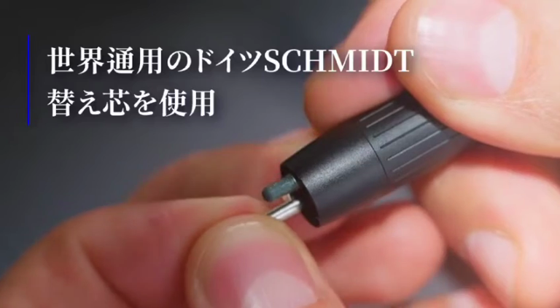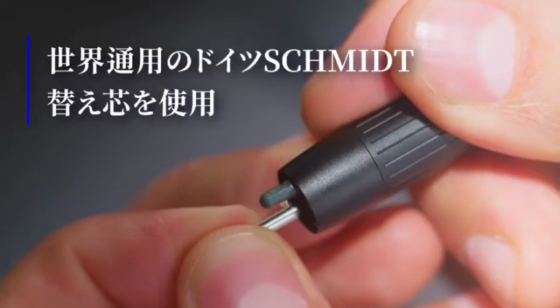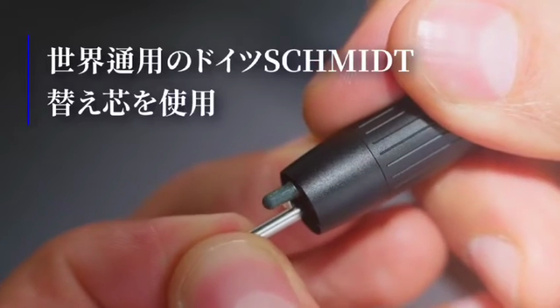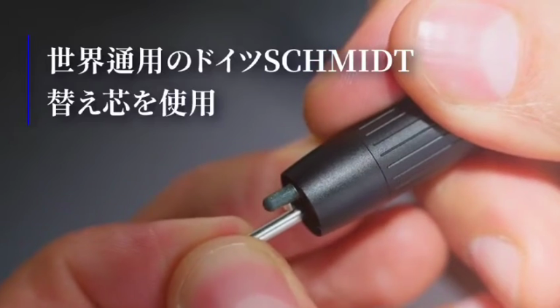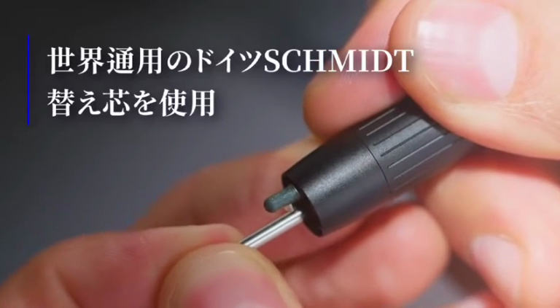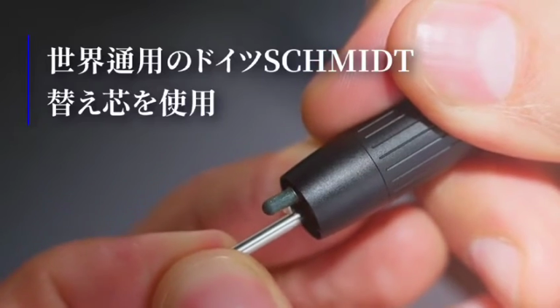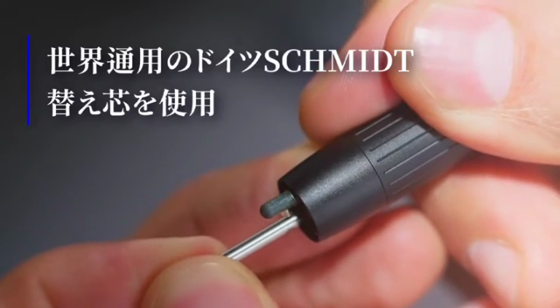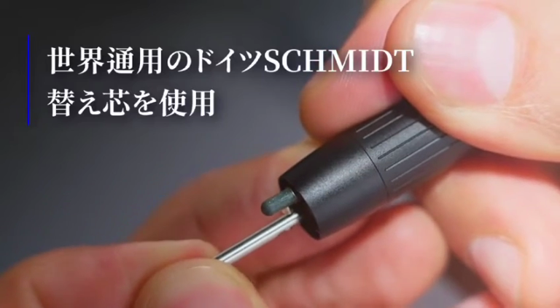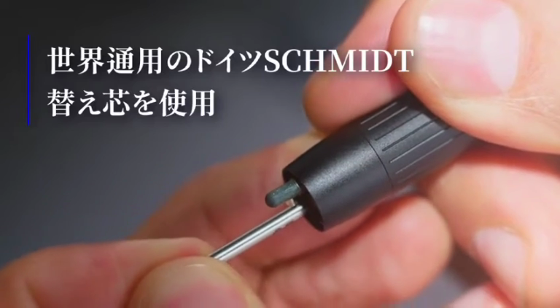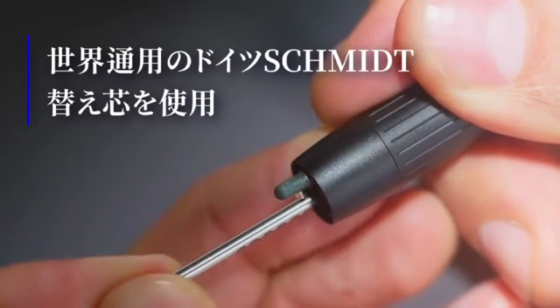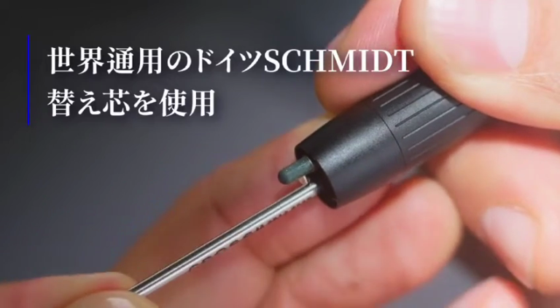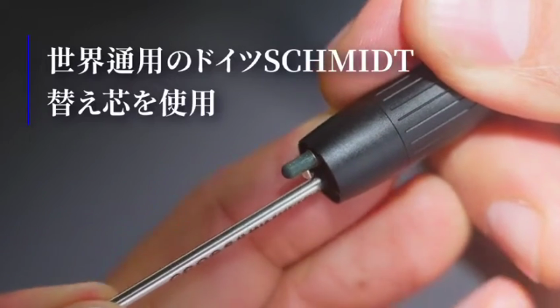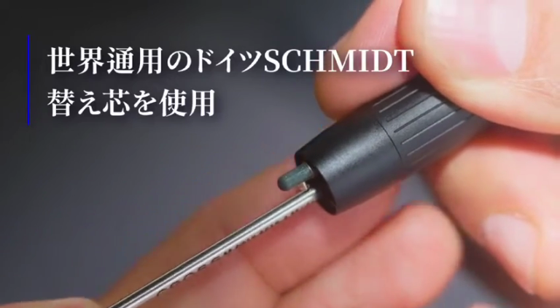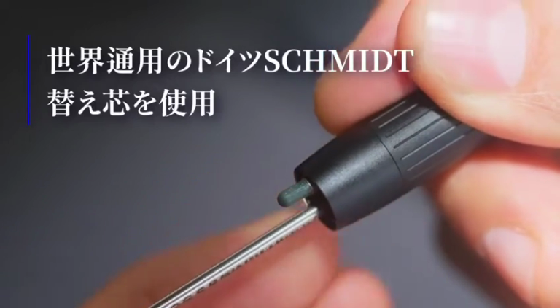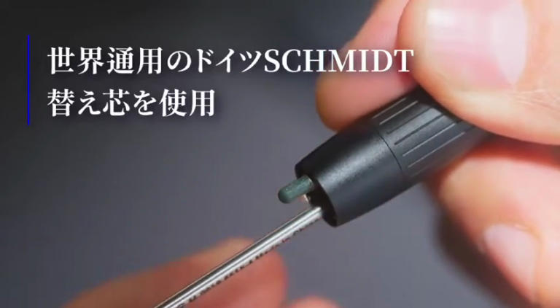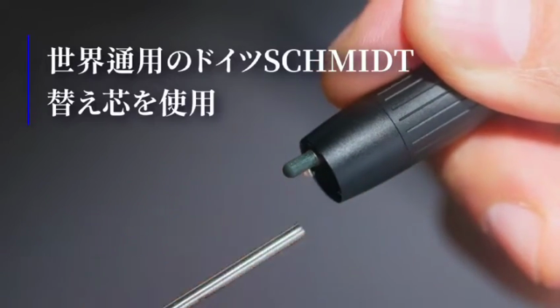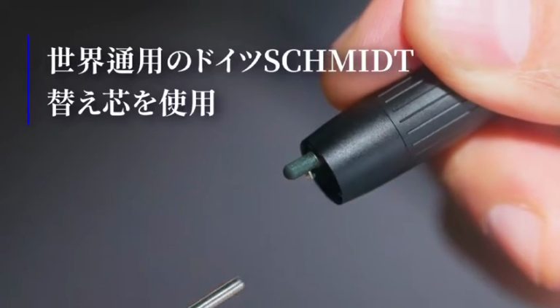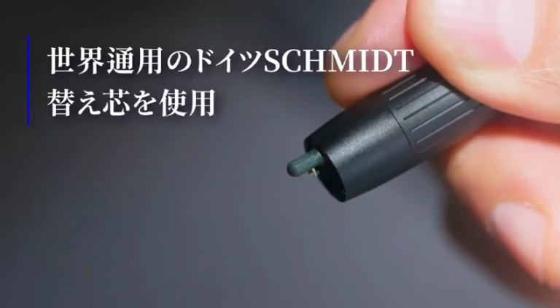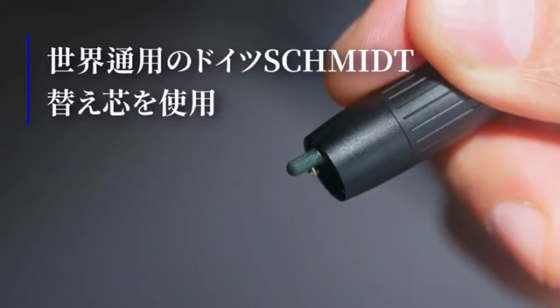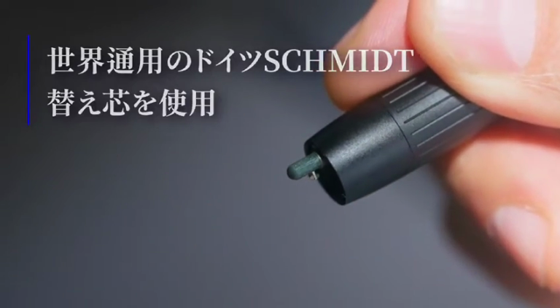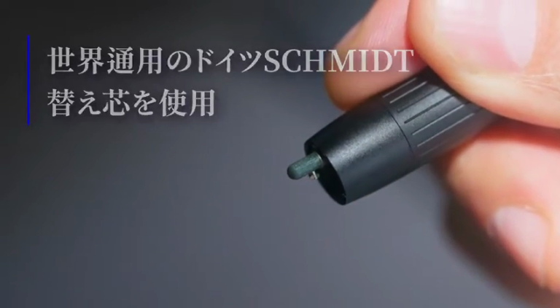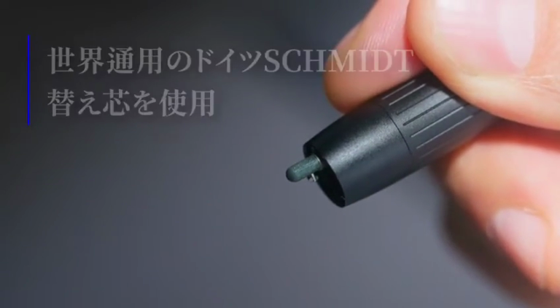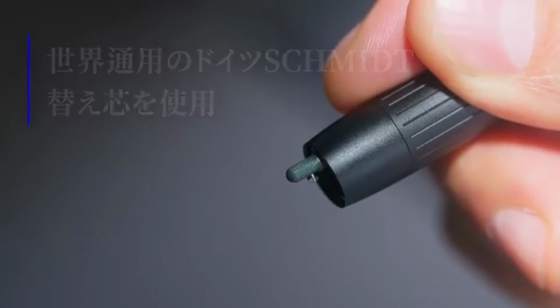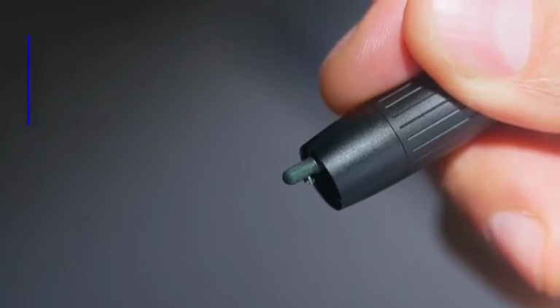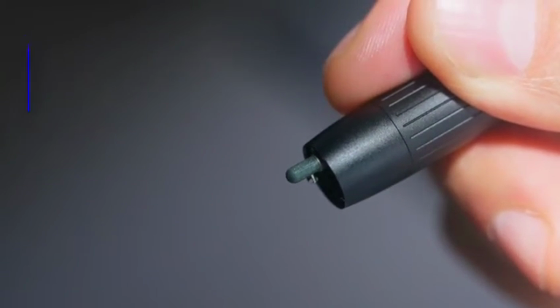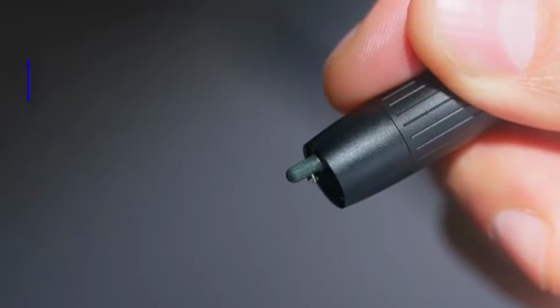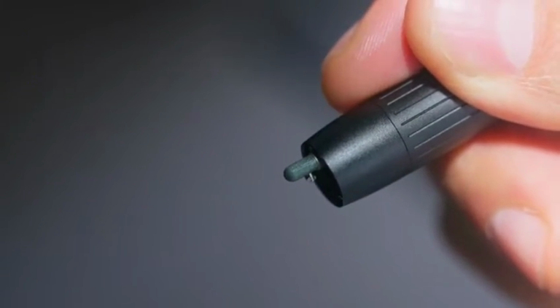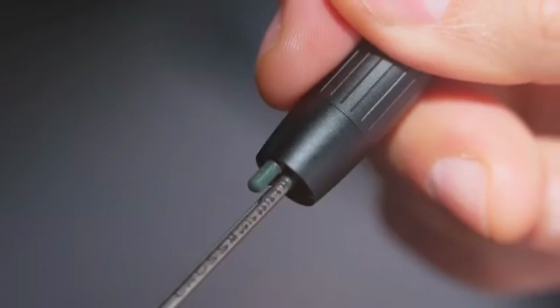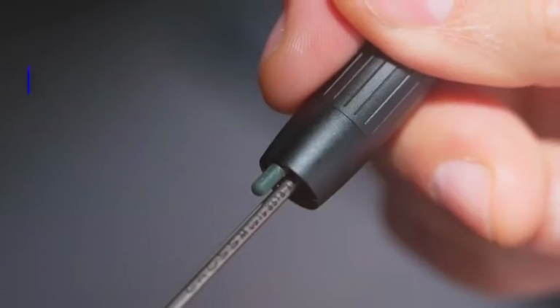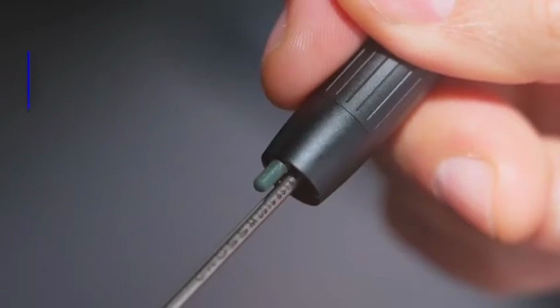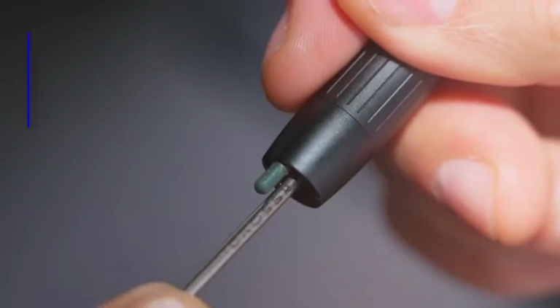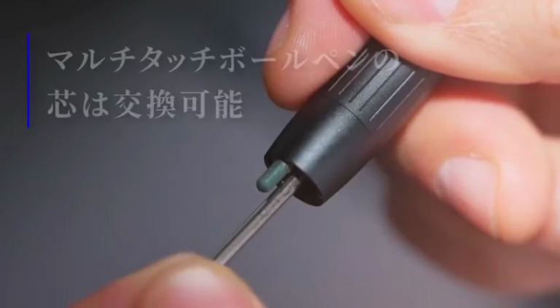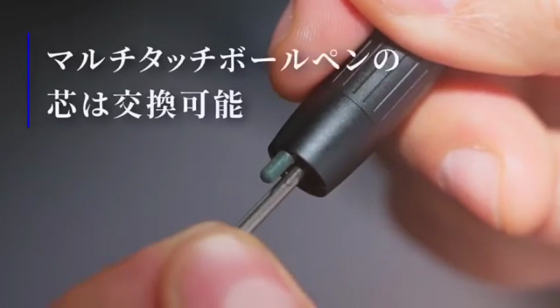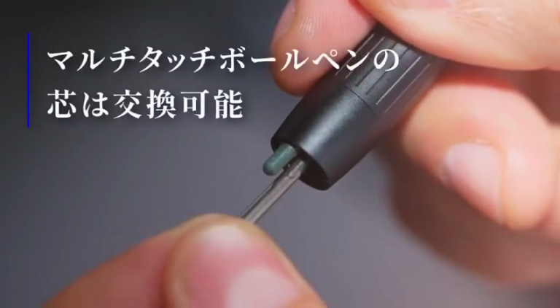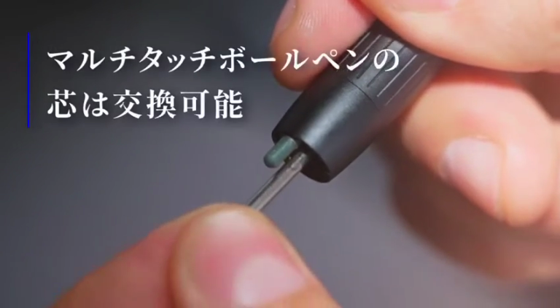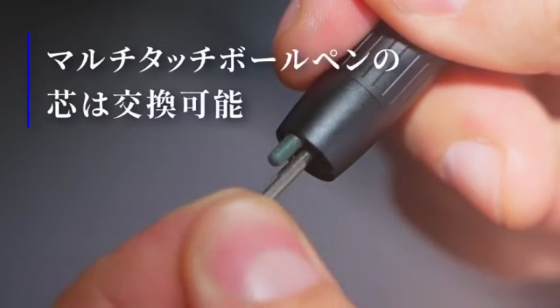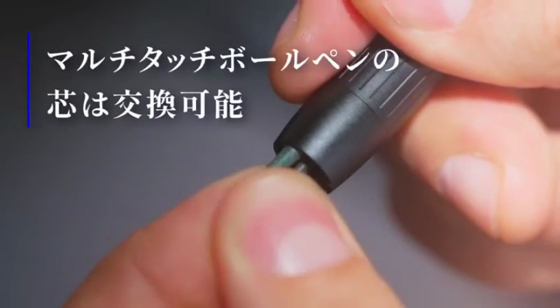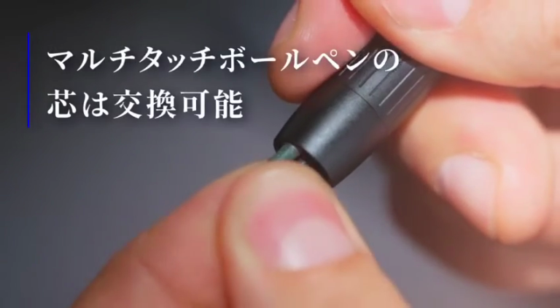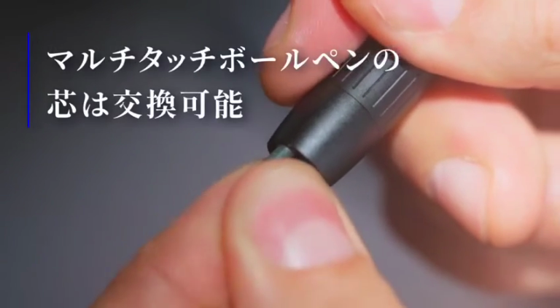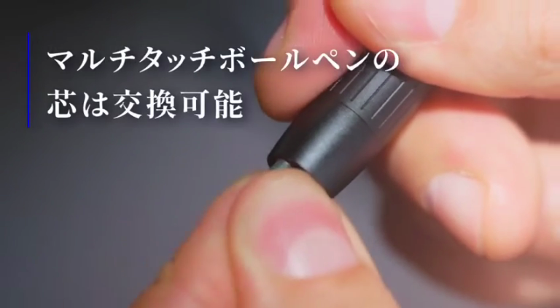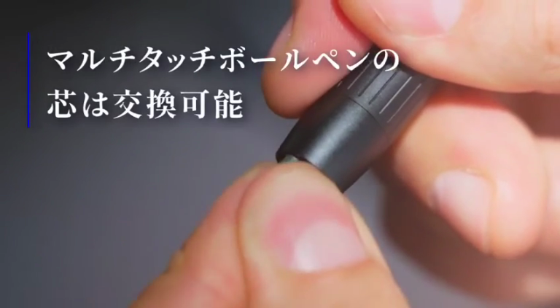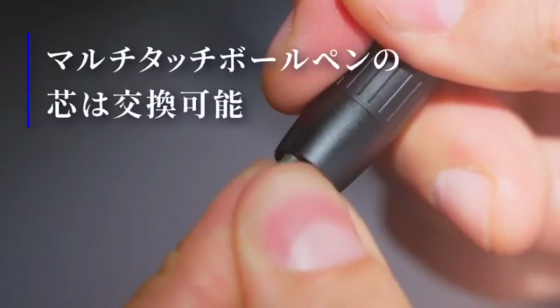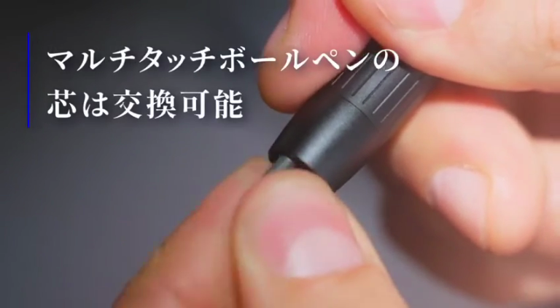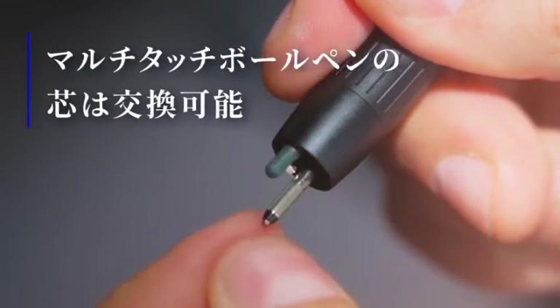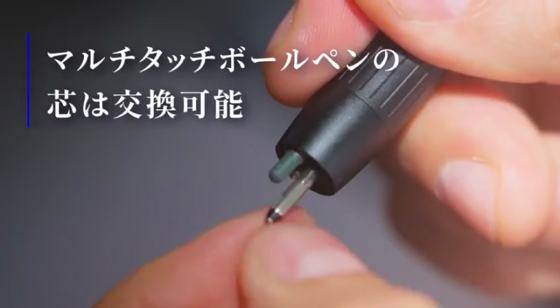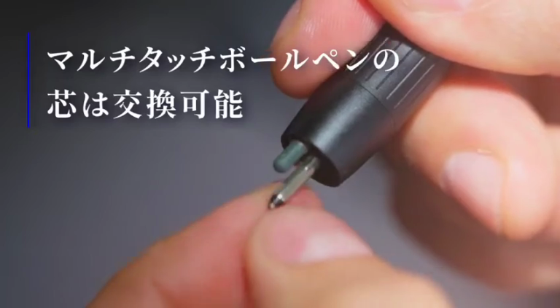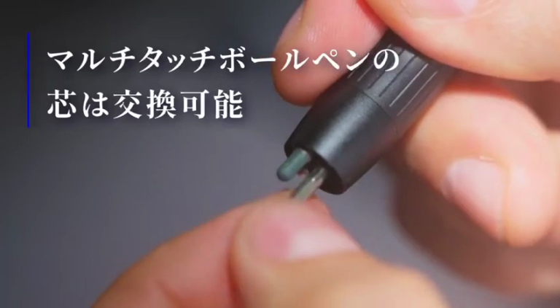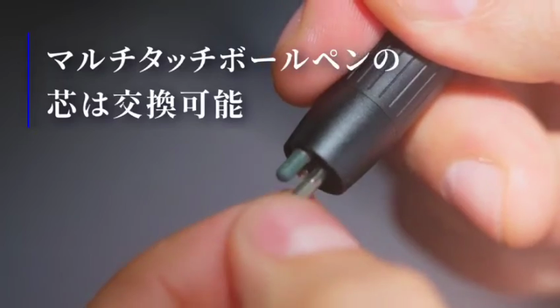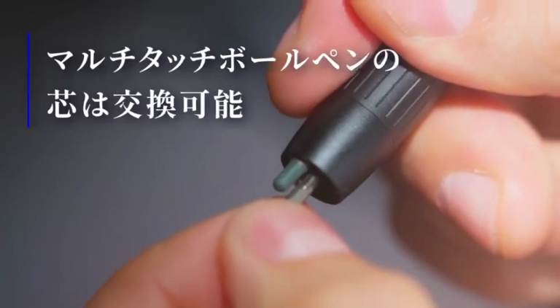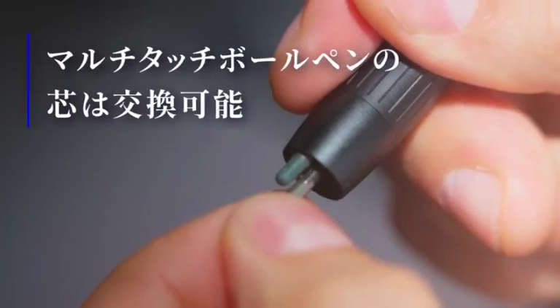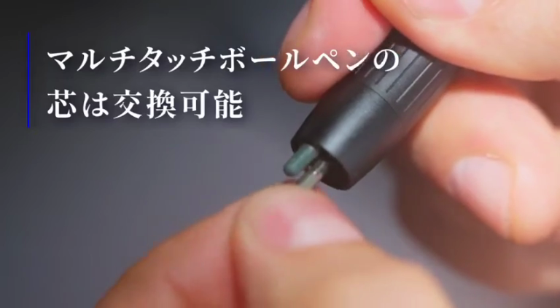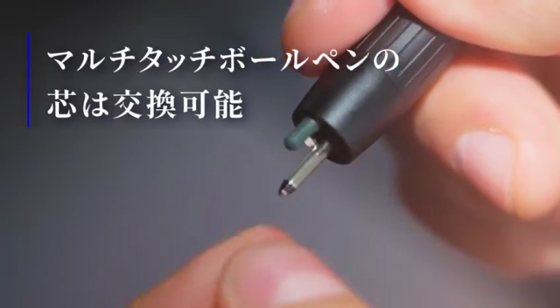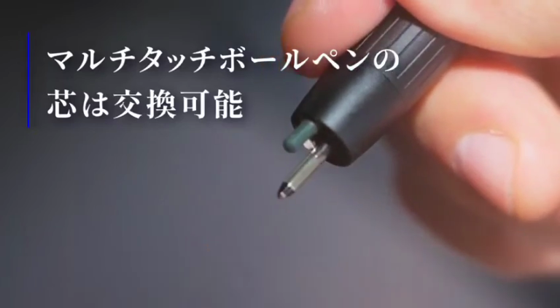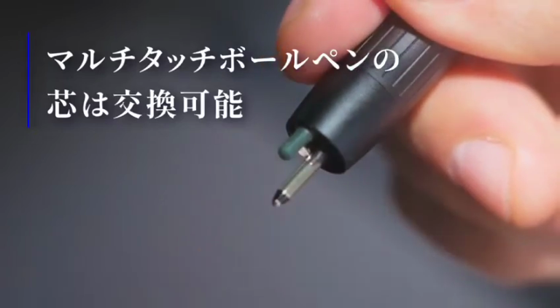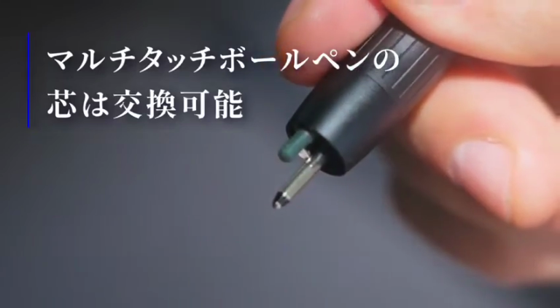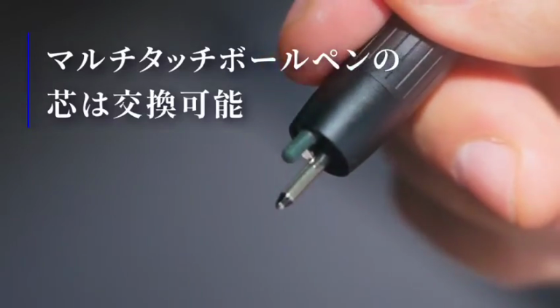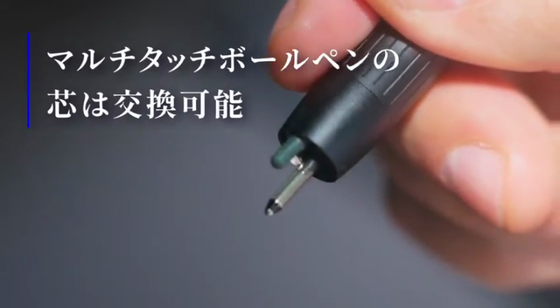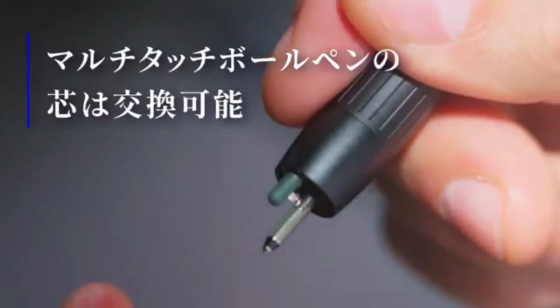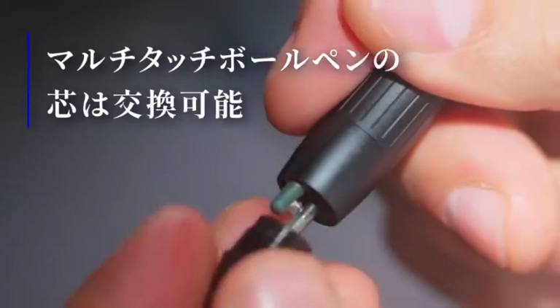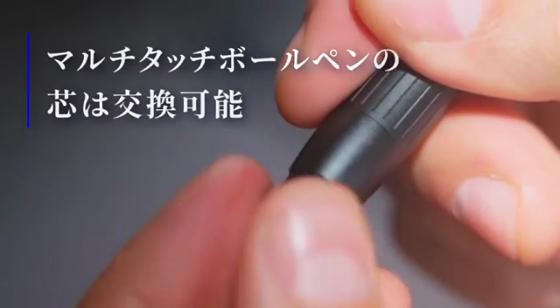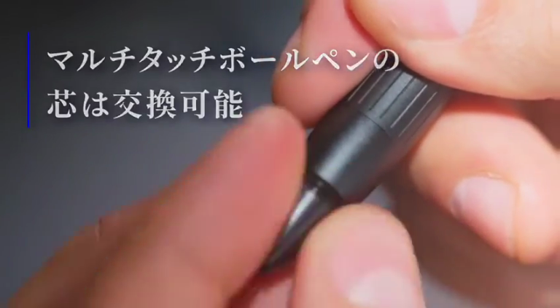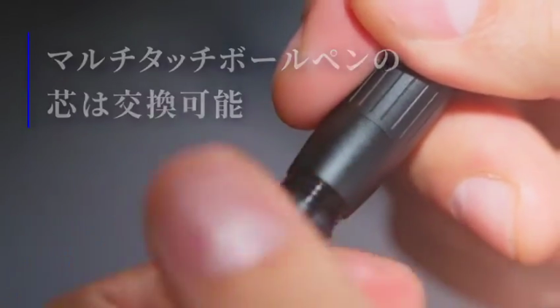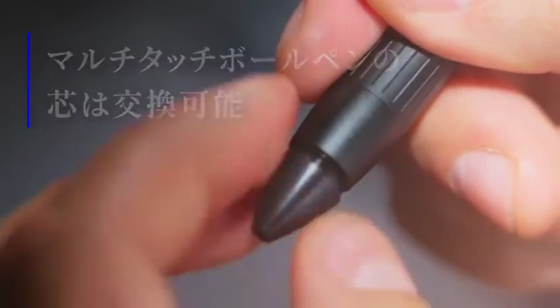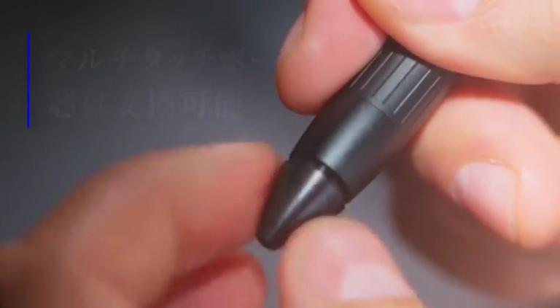Both the ballpoint pen tip and the stylus tip can be replaced. An extra stylus tip is provided in the package.